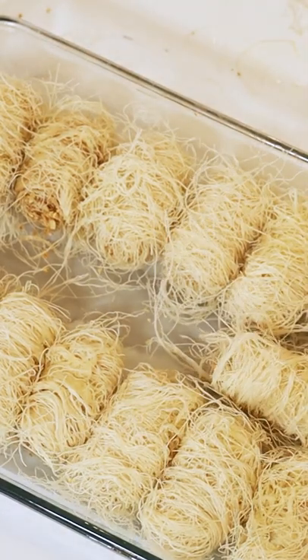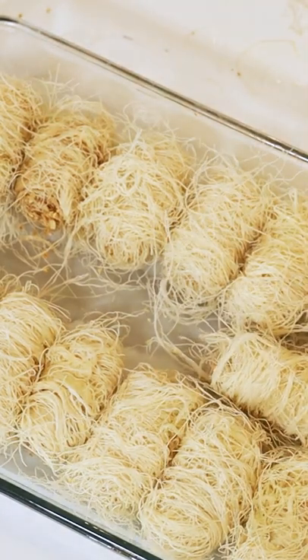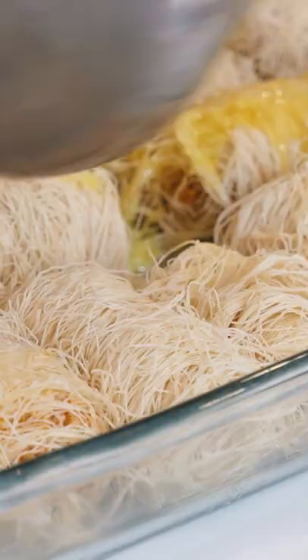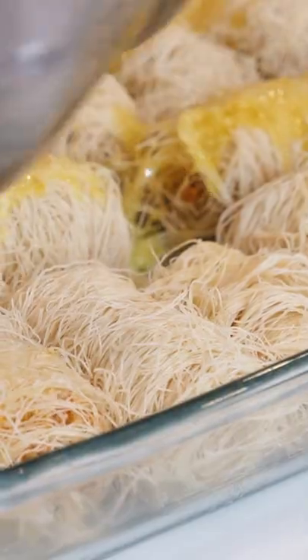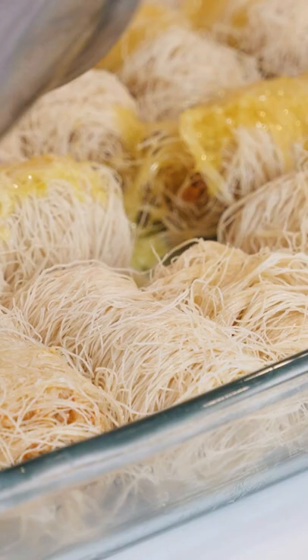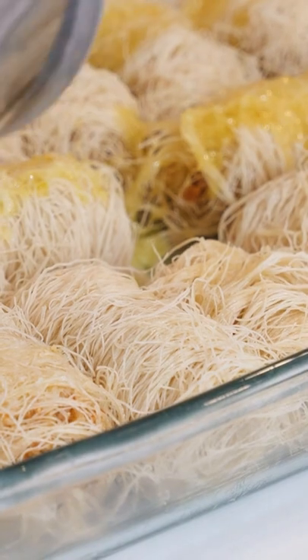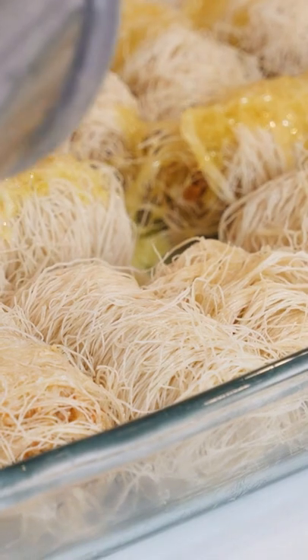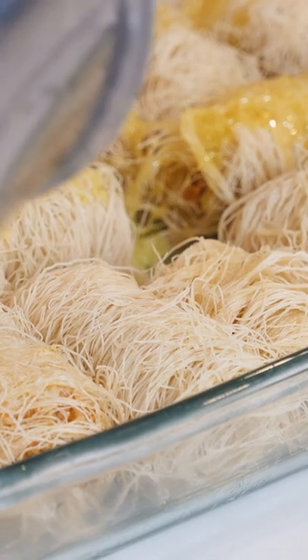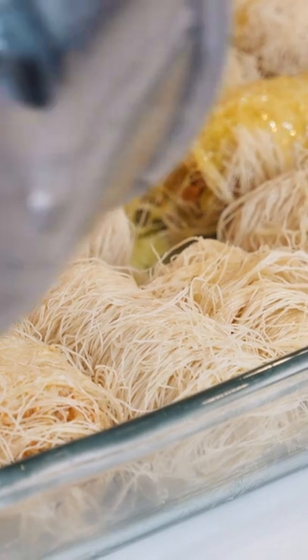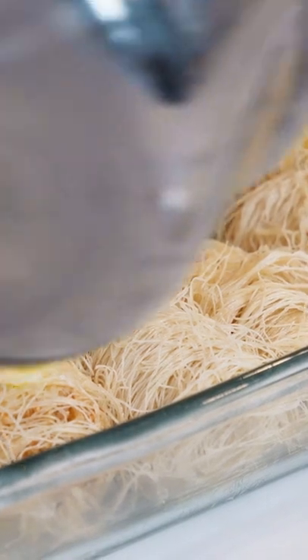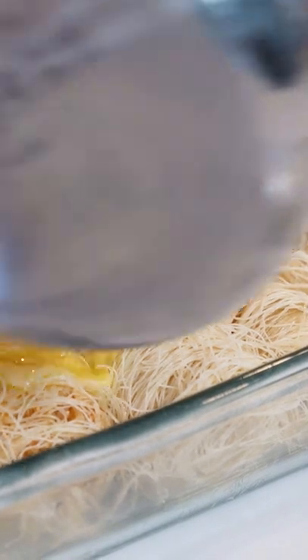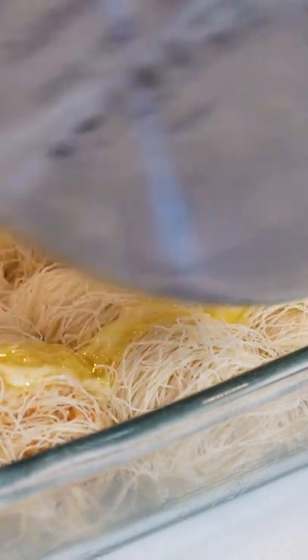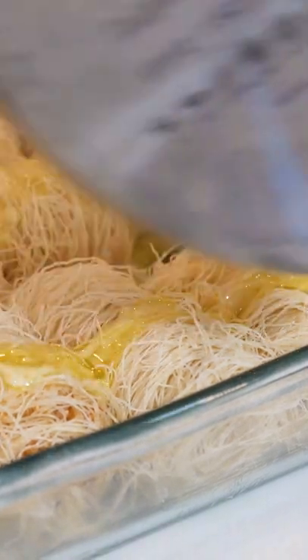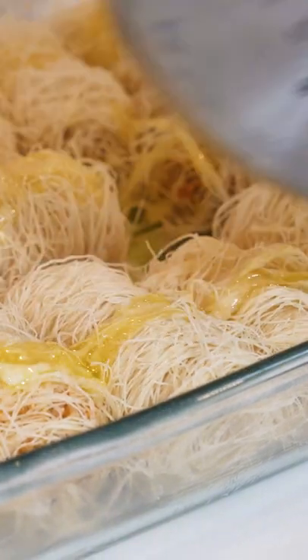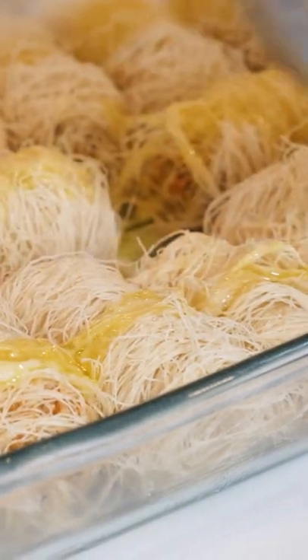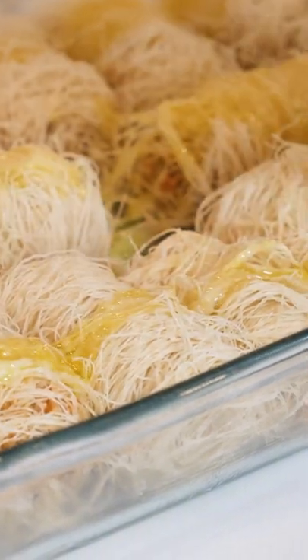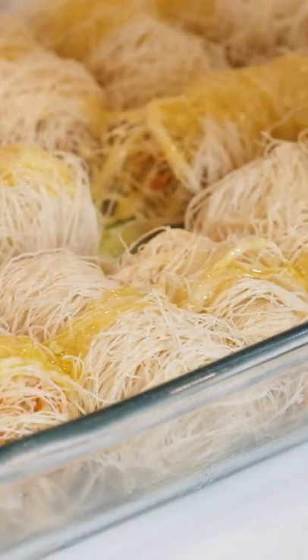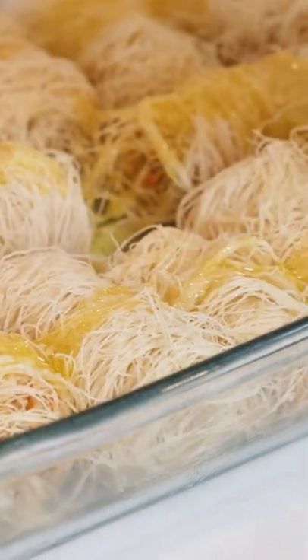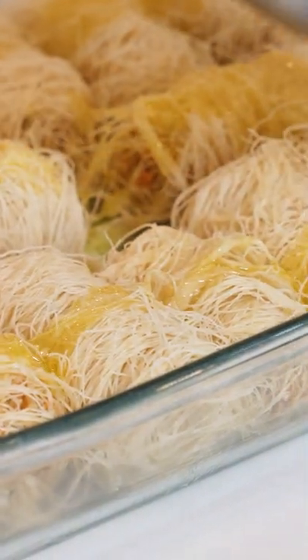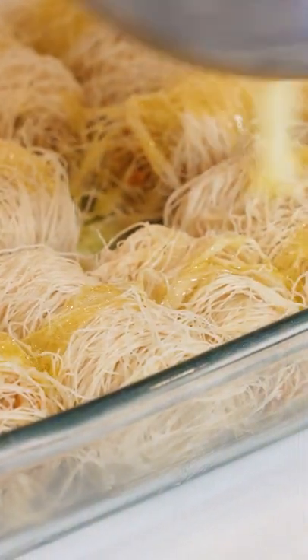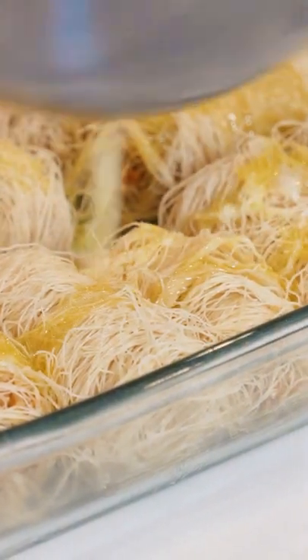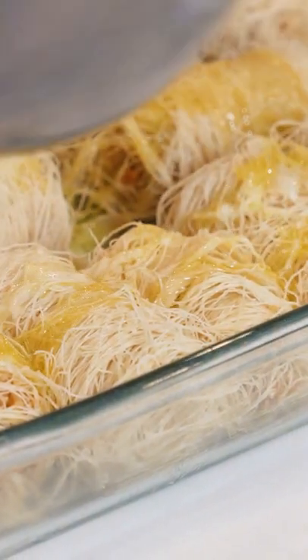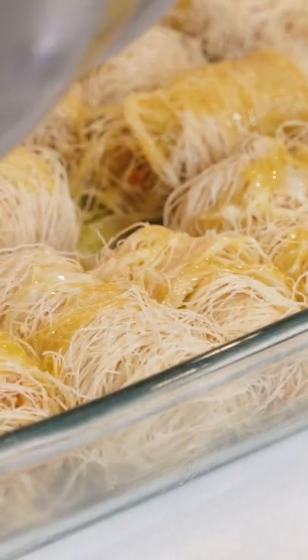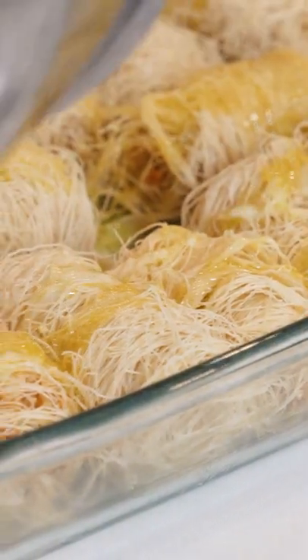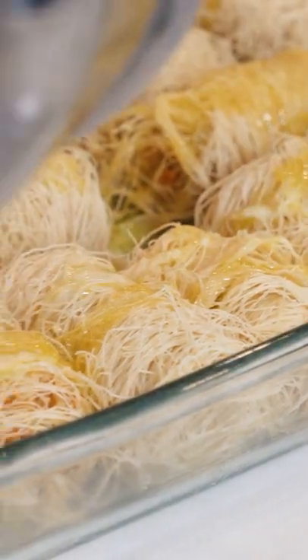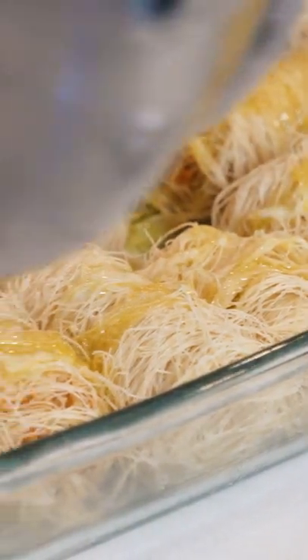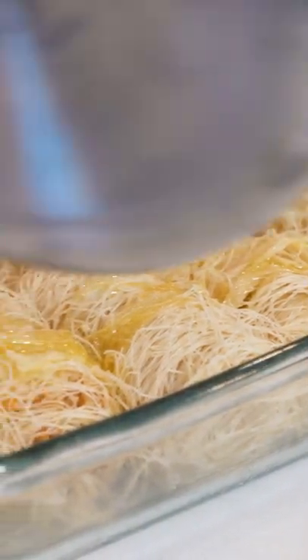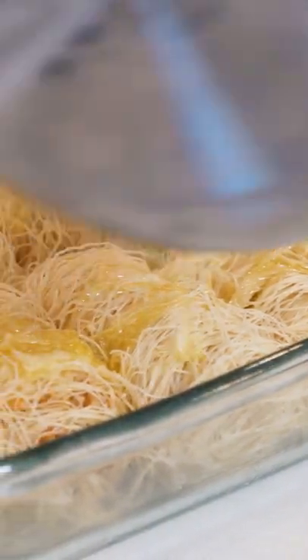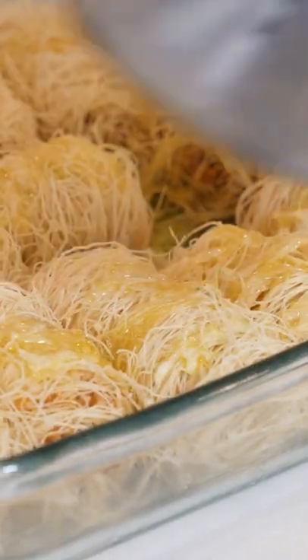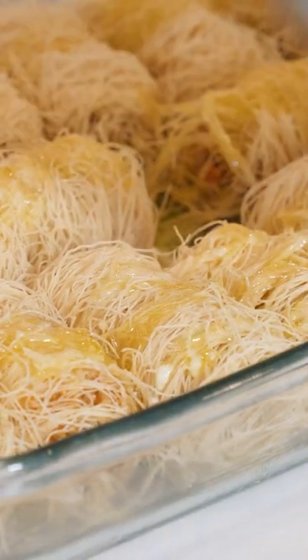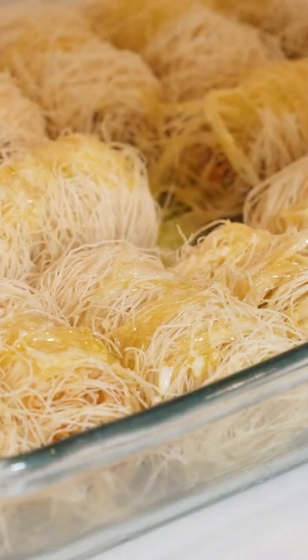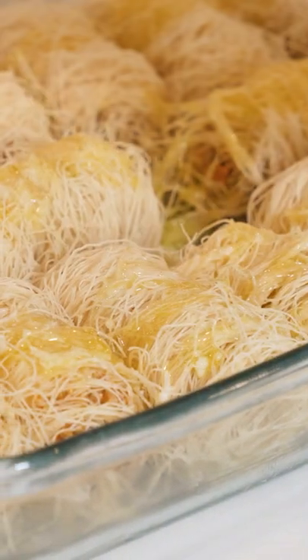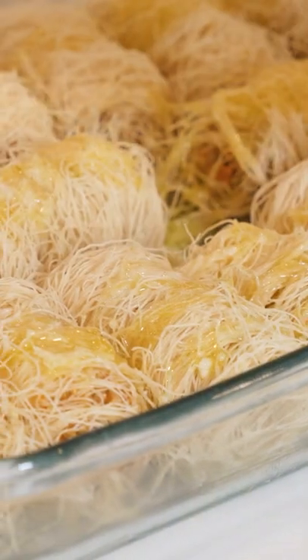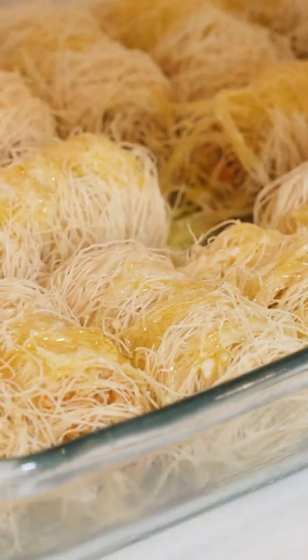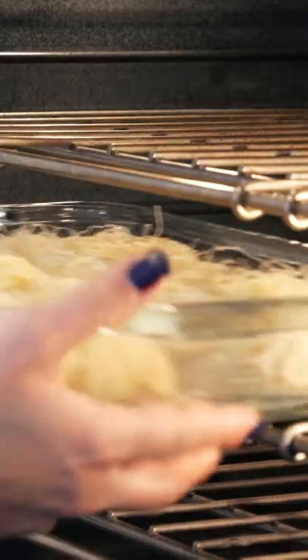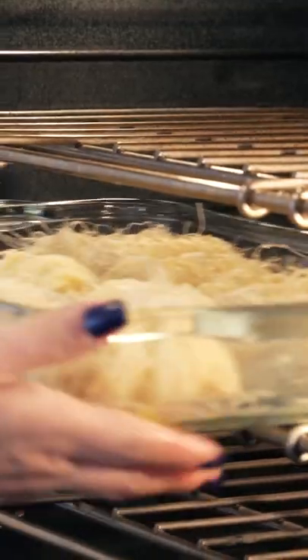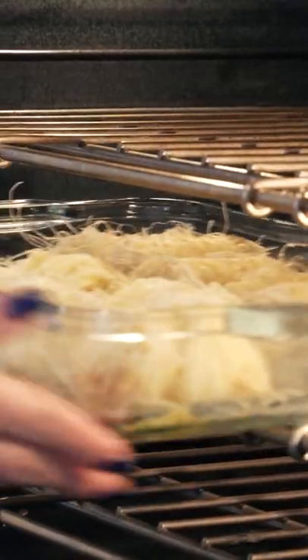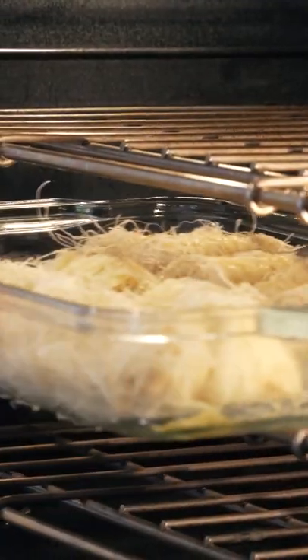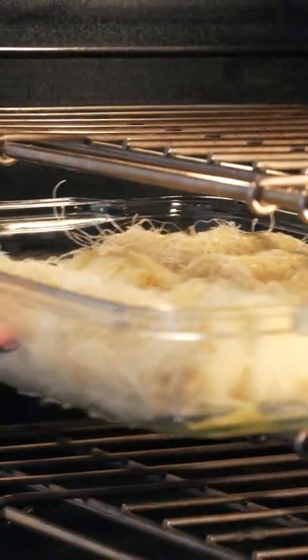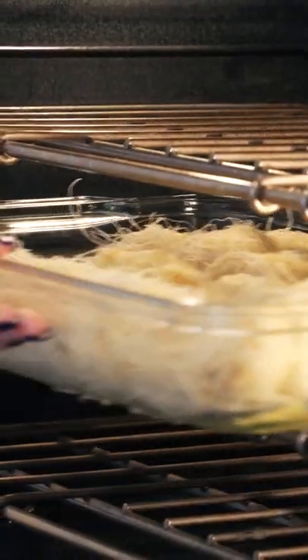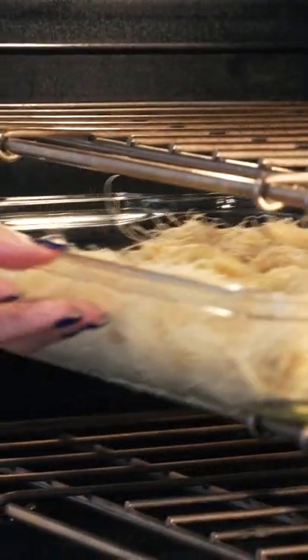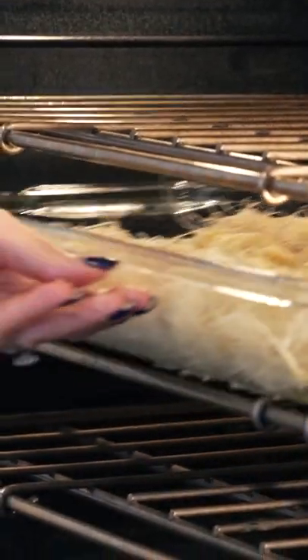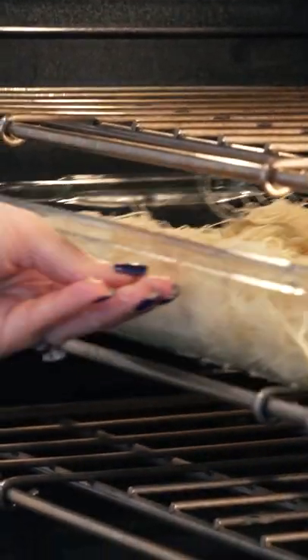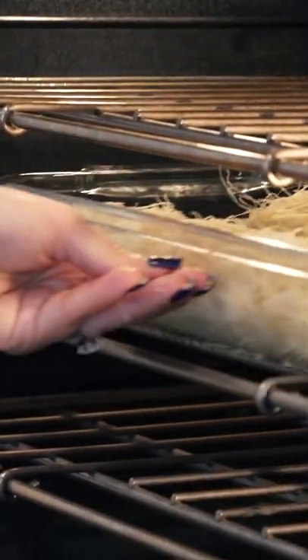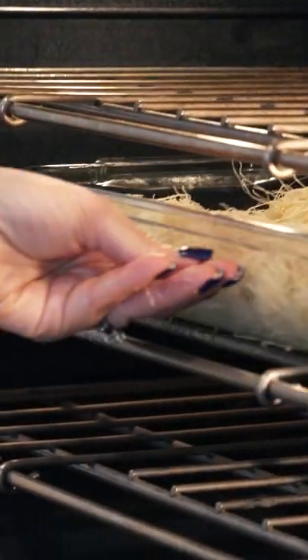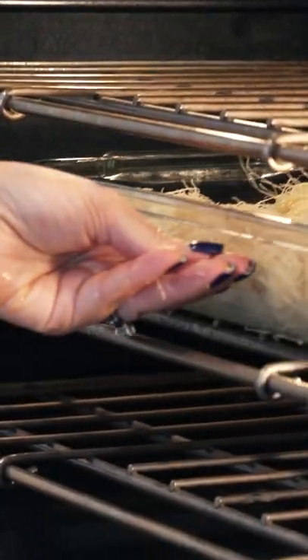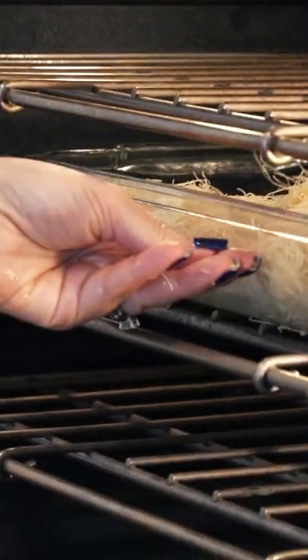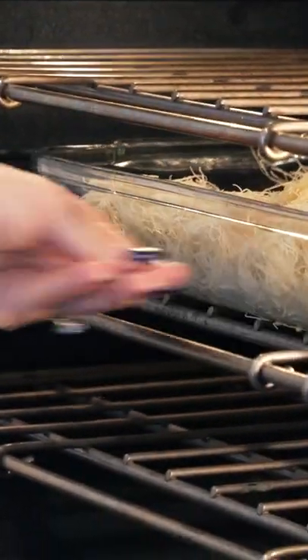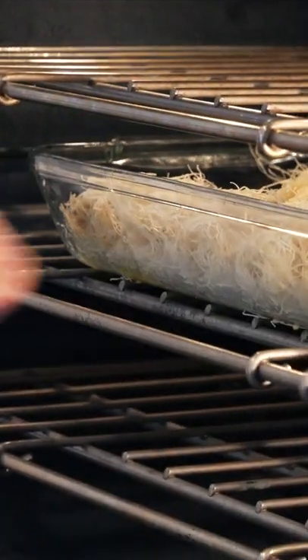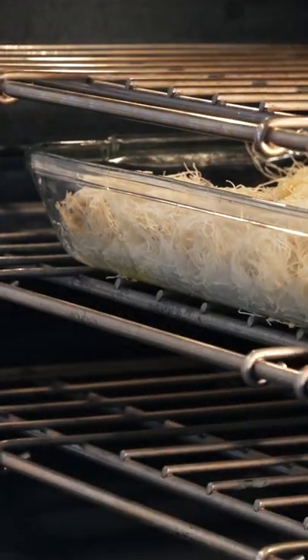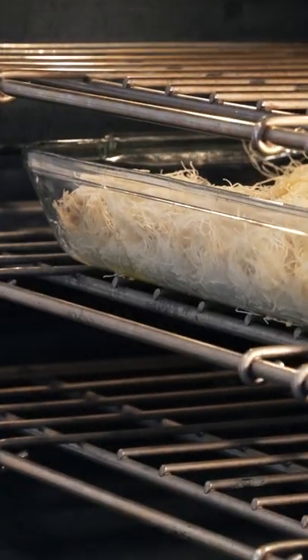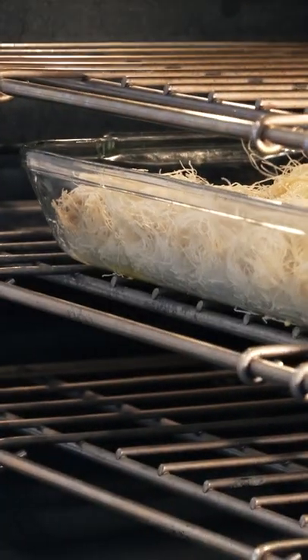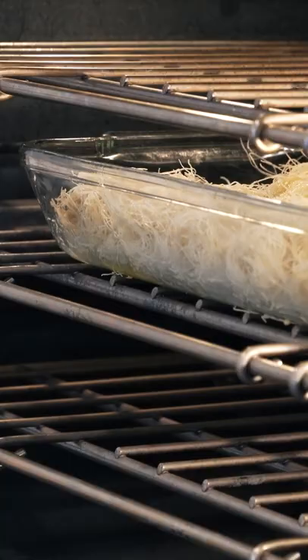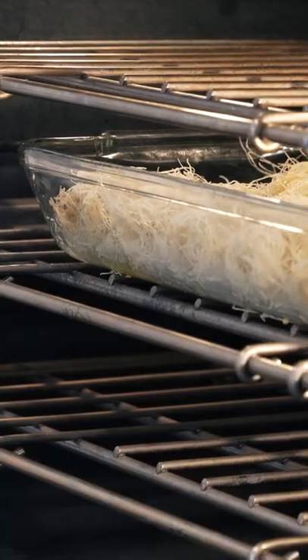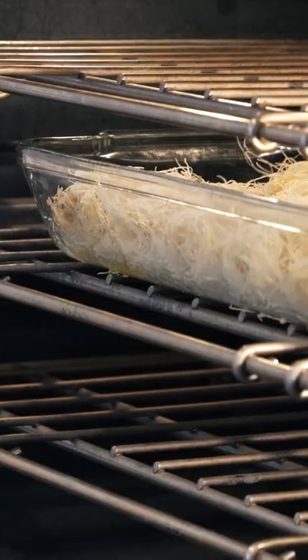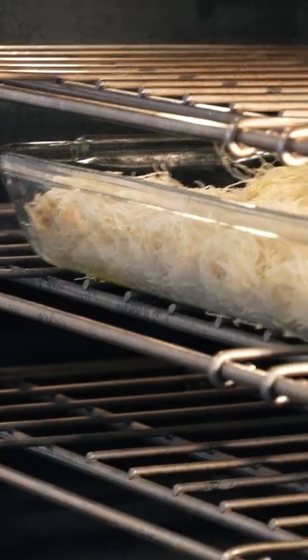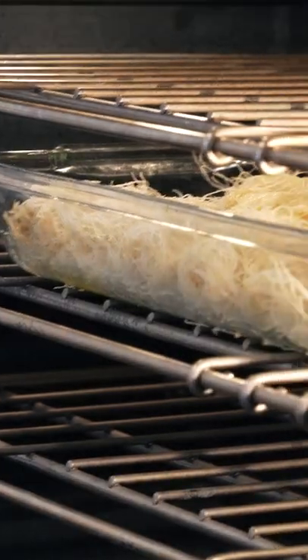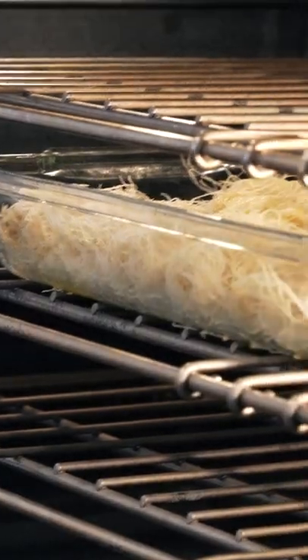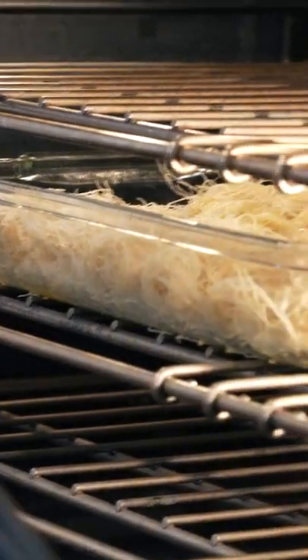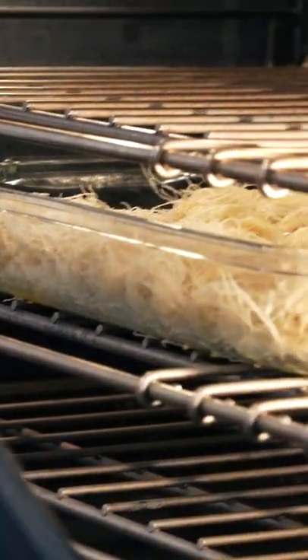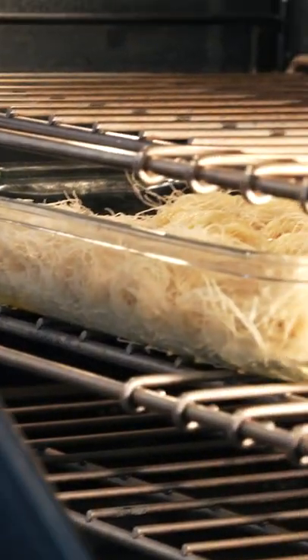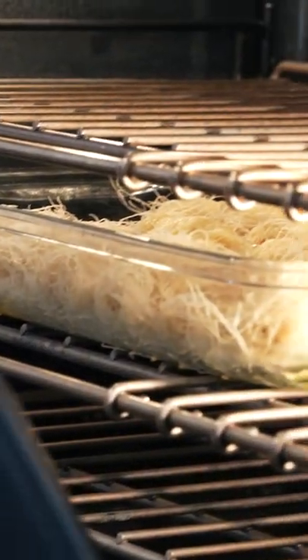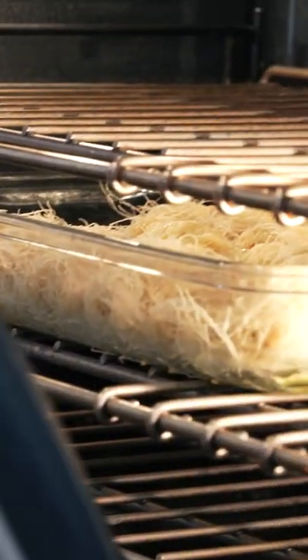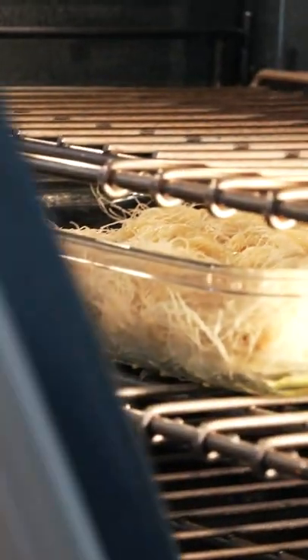The extra butter that we have, we're going to pour that right on top. Then we're going to put this in the oven at 350 for about 50 minutes.